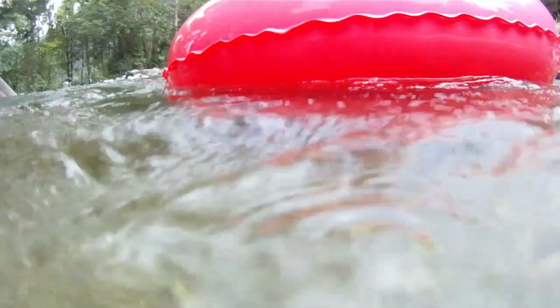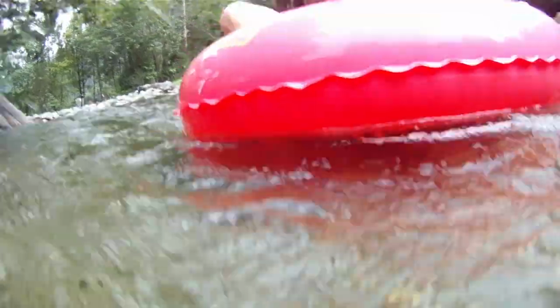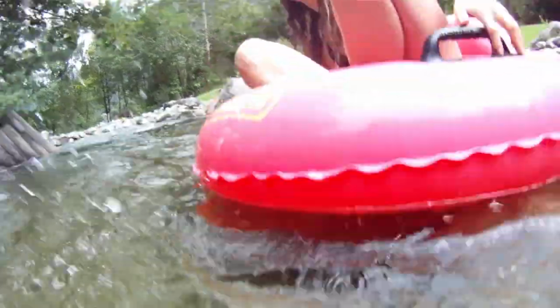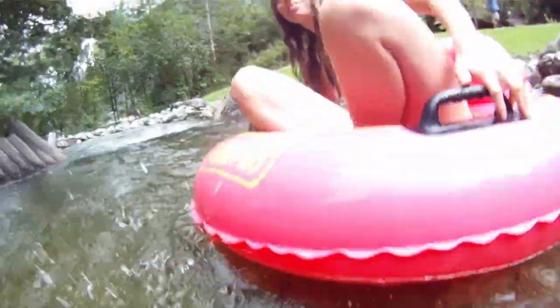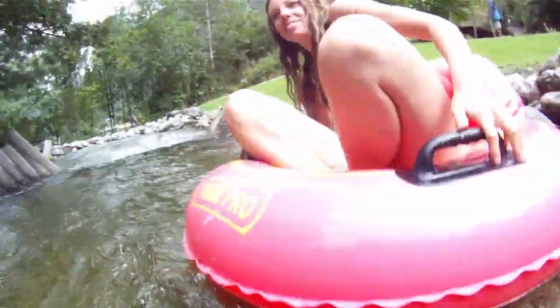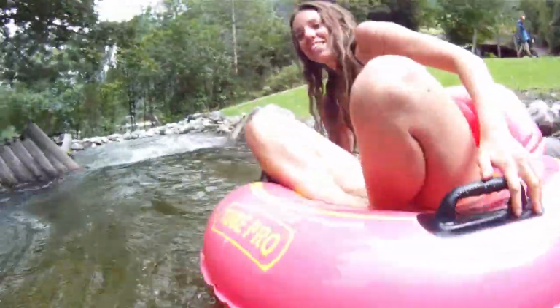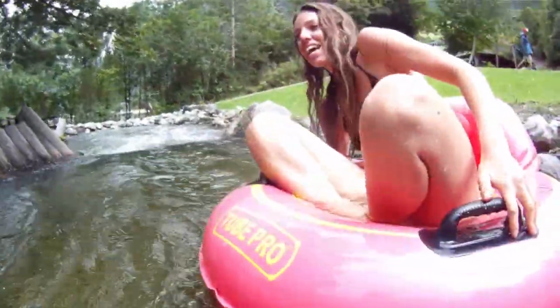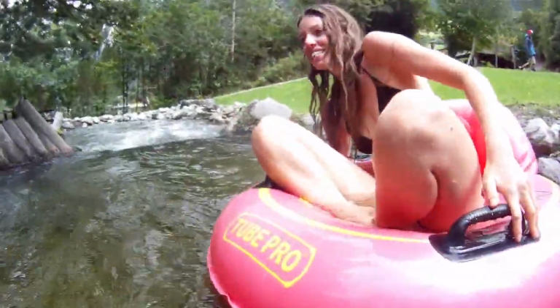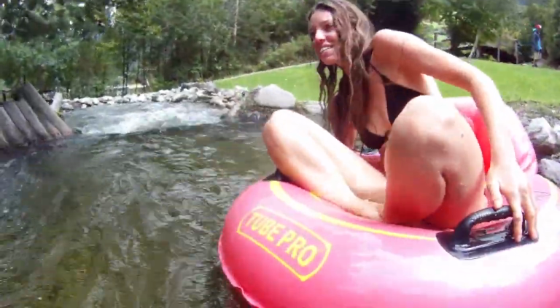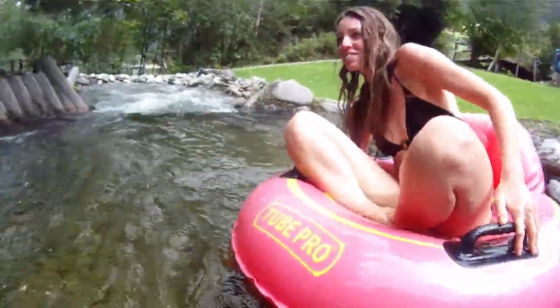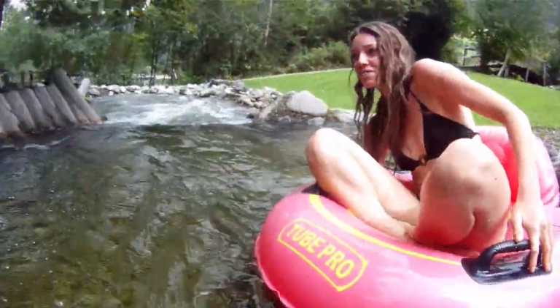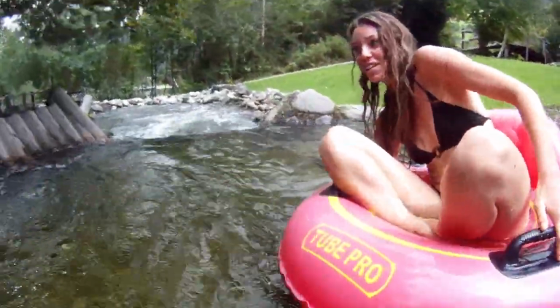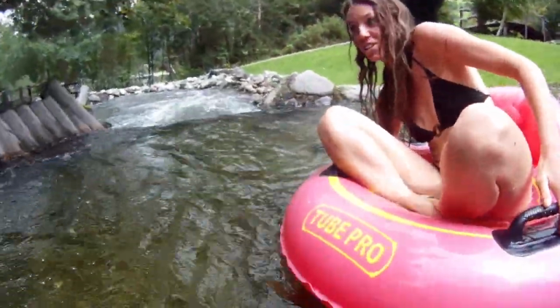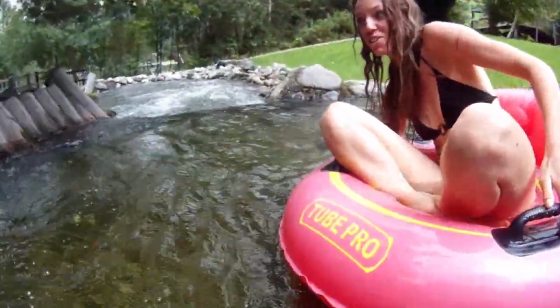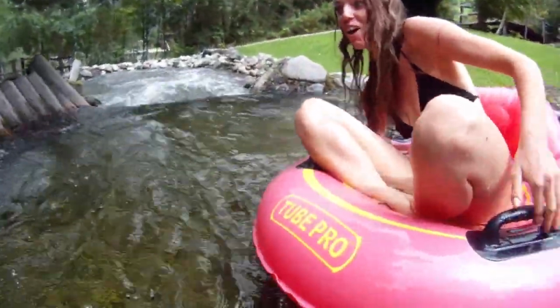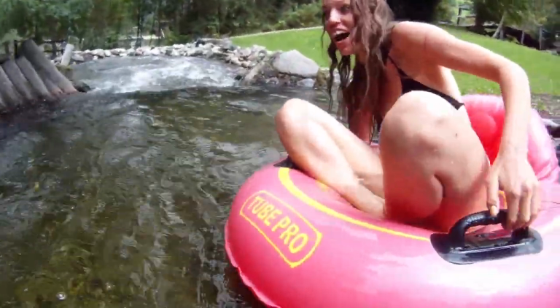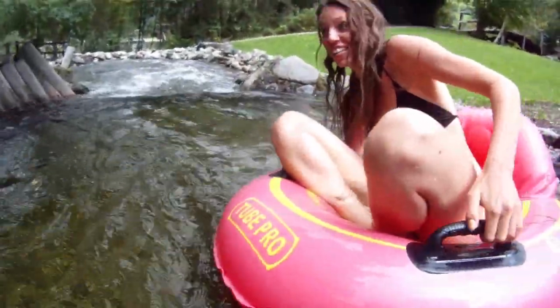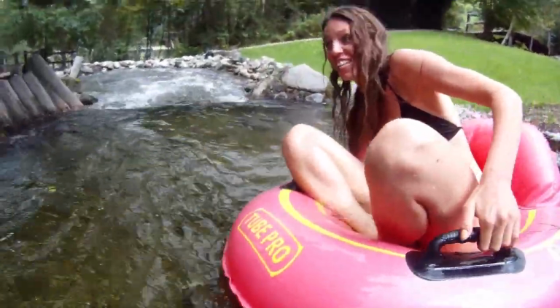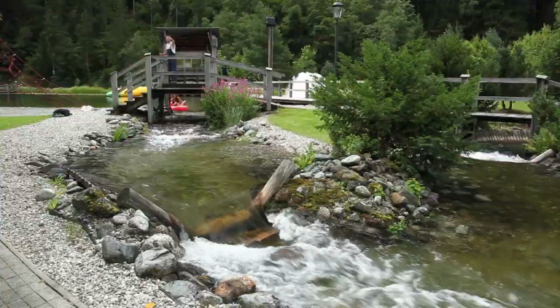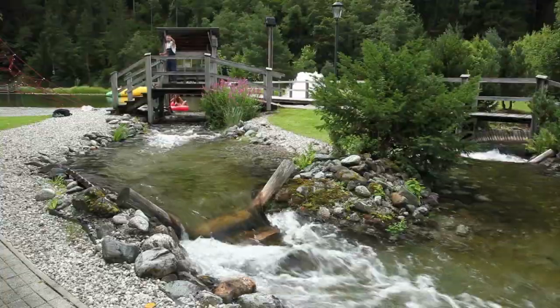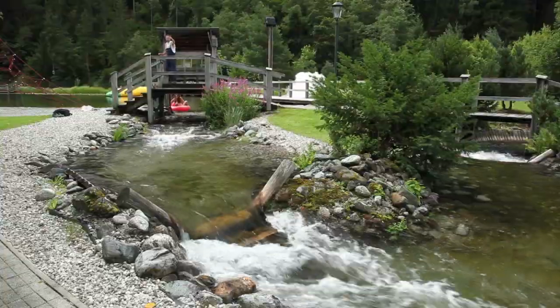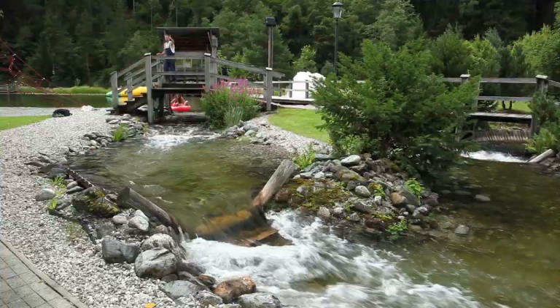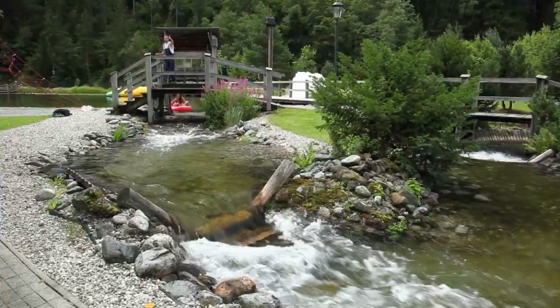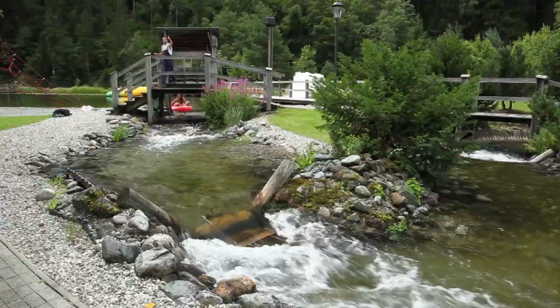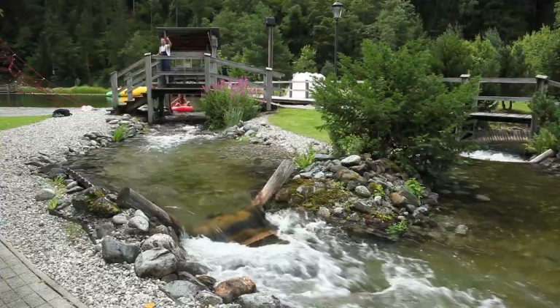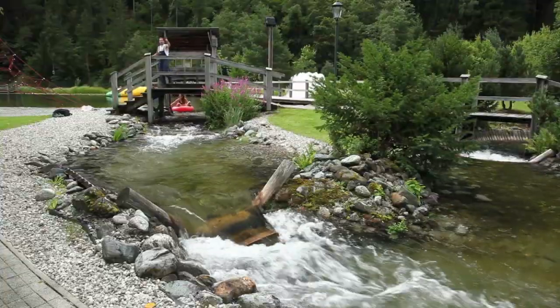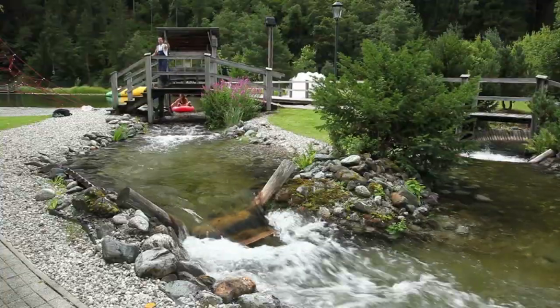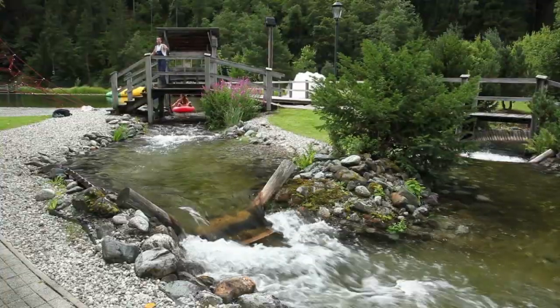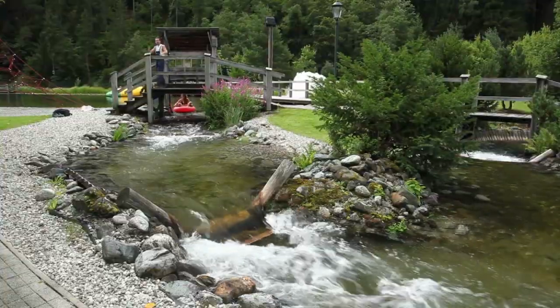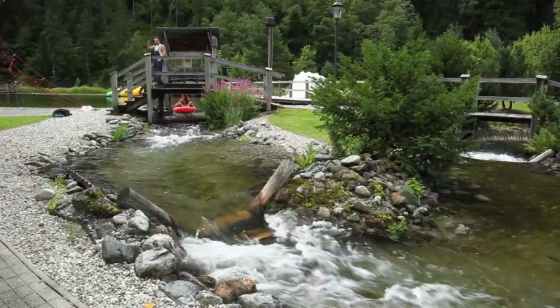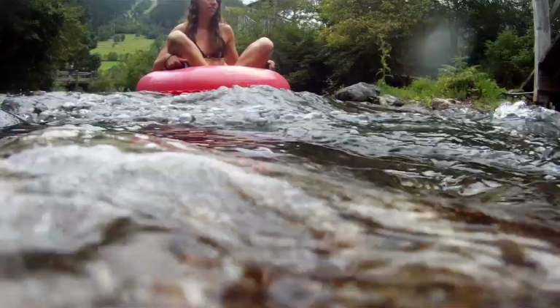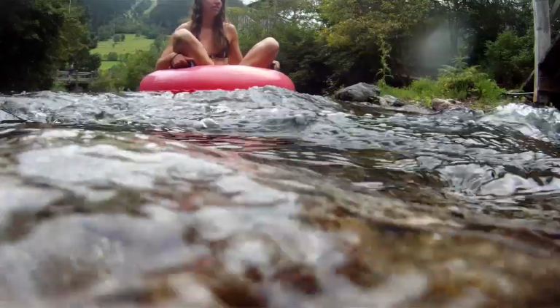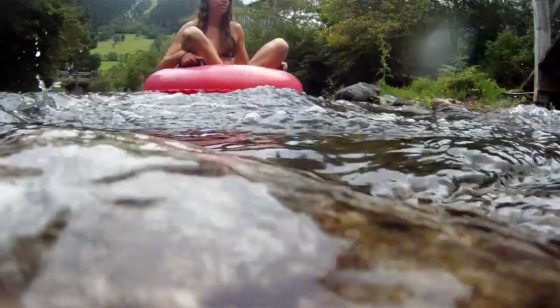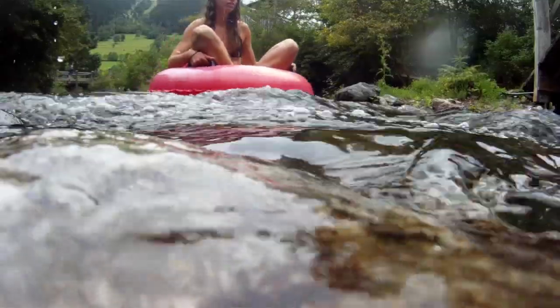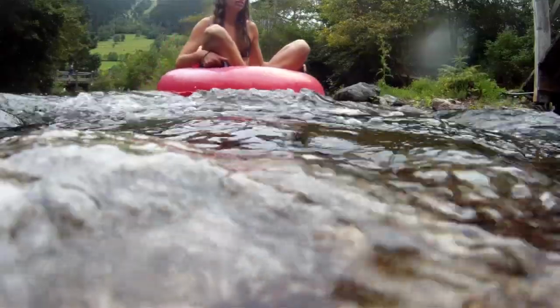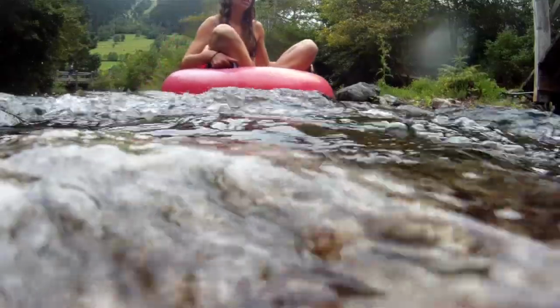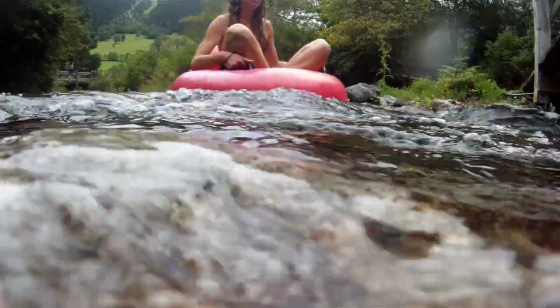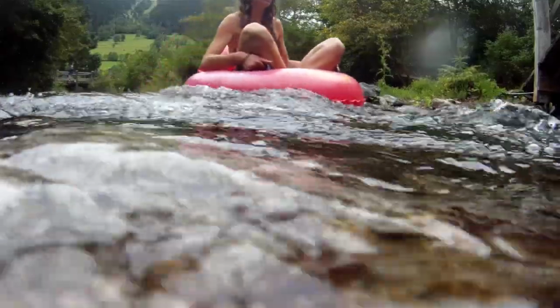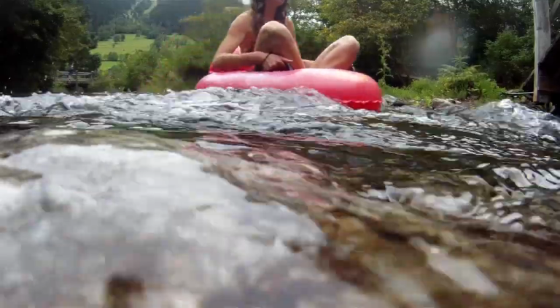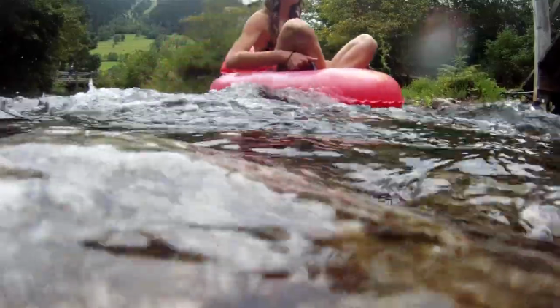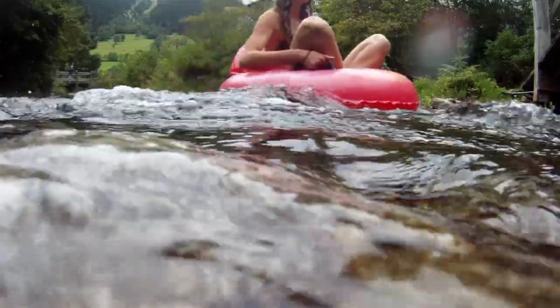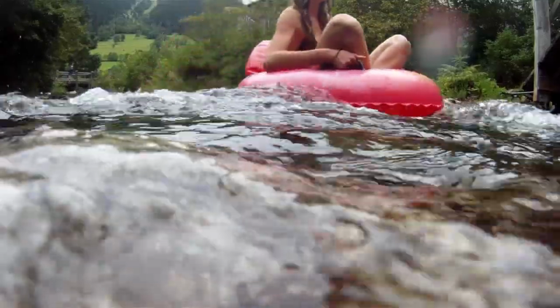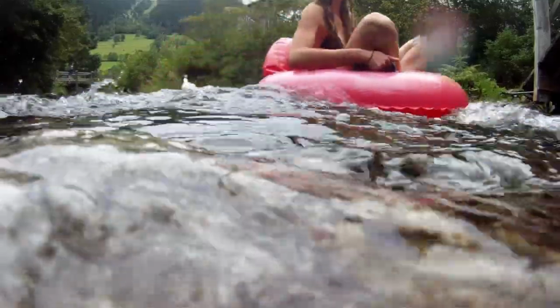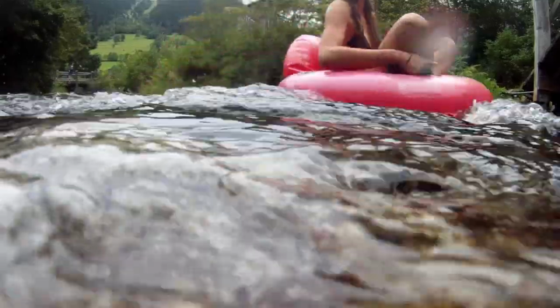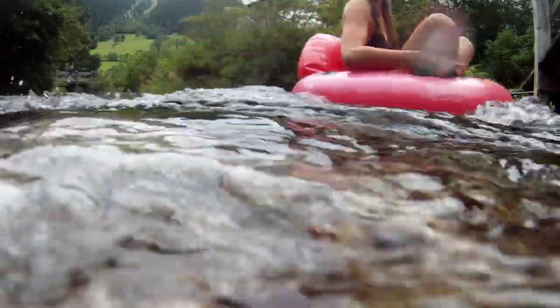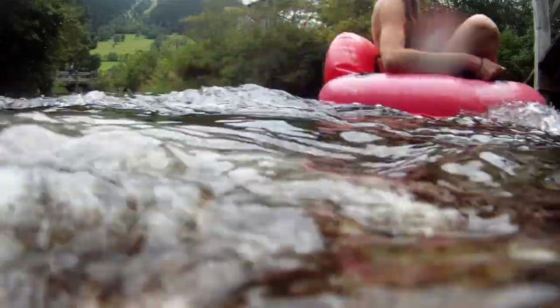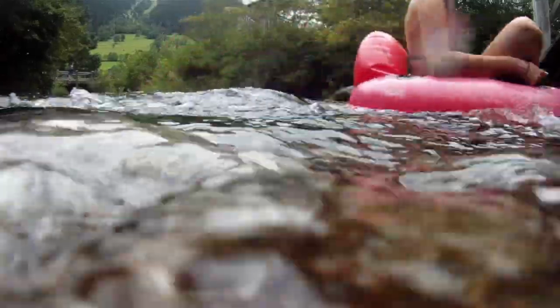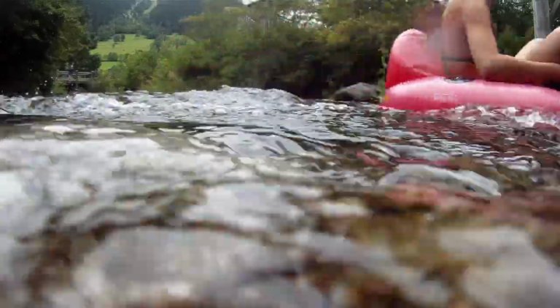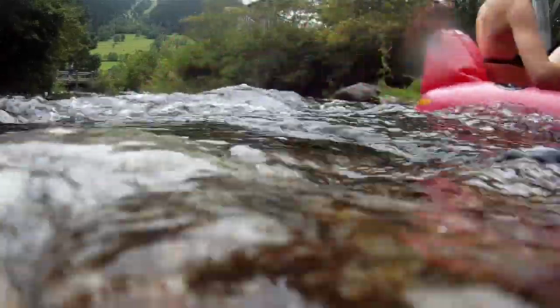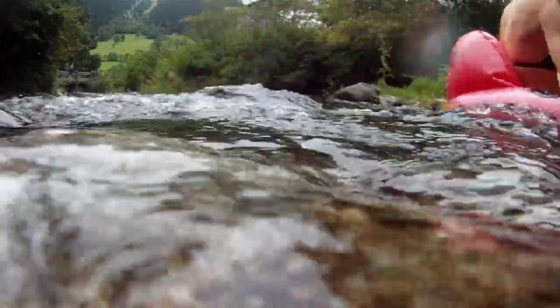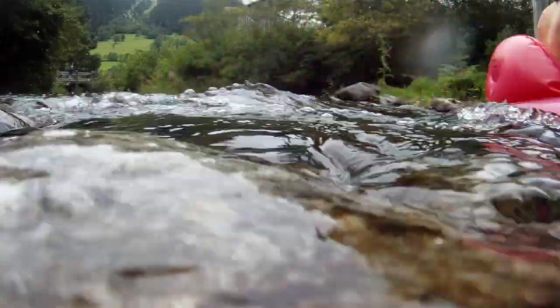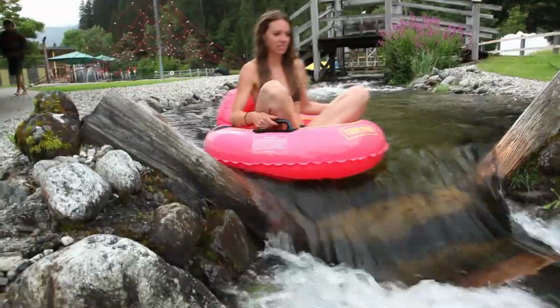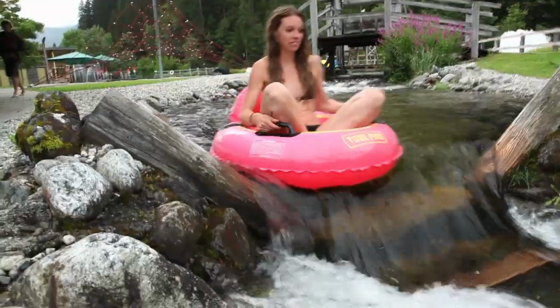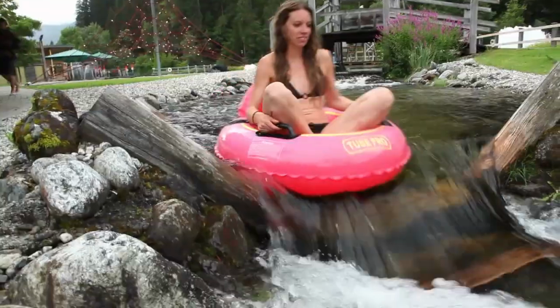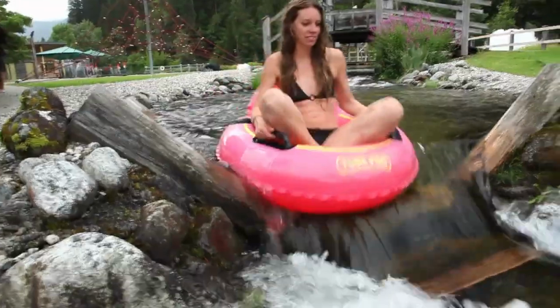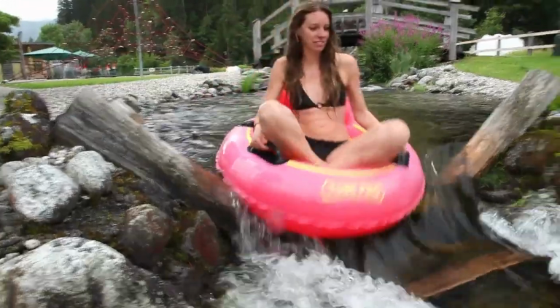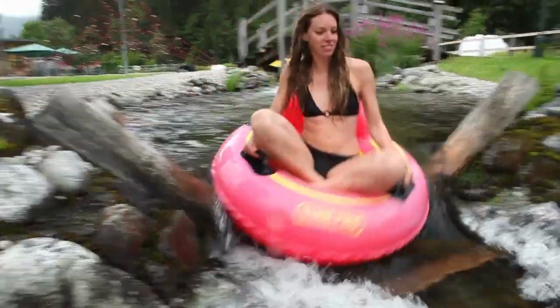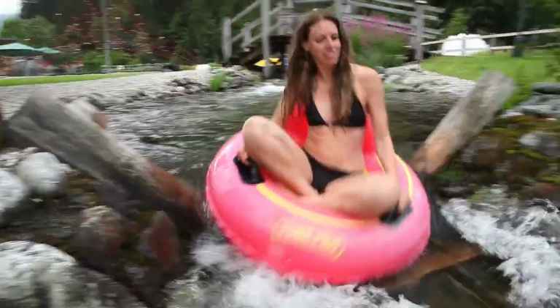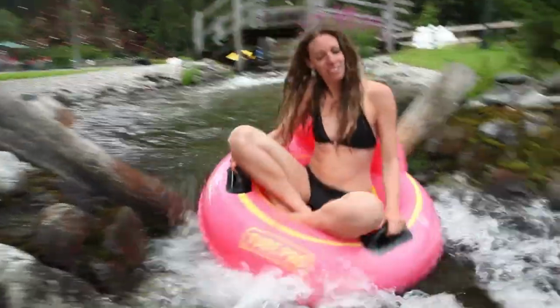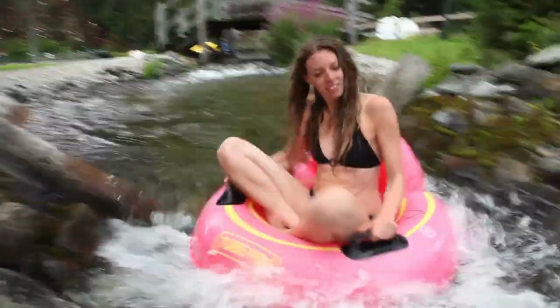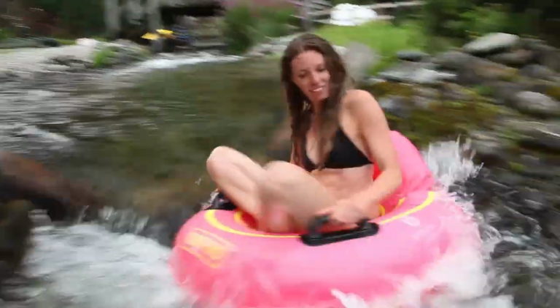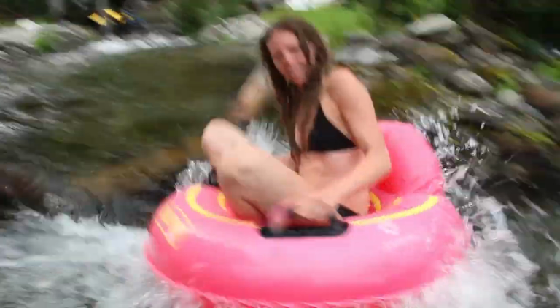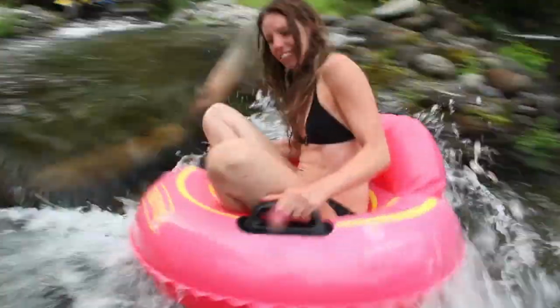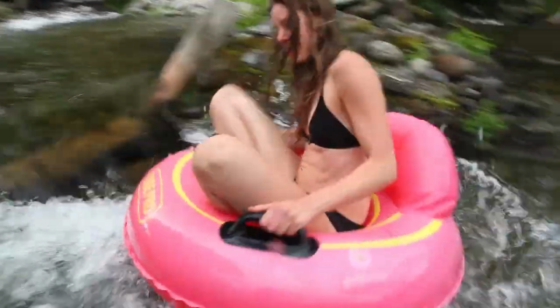So if sitting on a pink inflatable ring is what tickles your fancy, then you can go with the flow and surrender to the torrent.